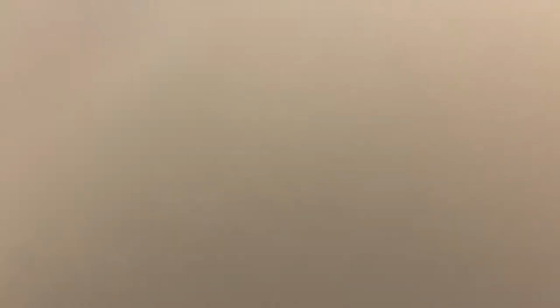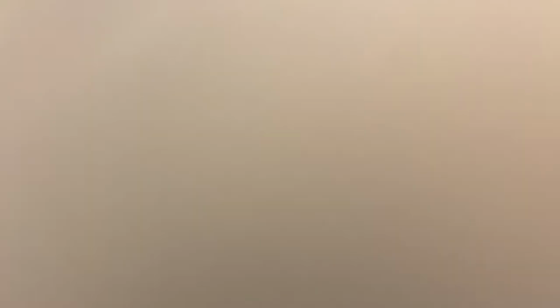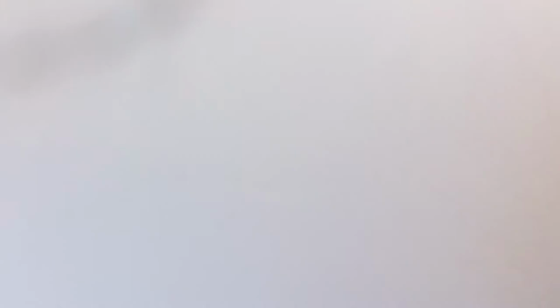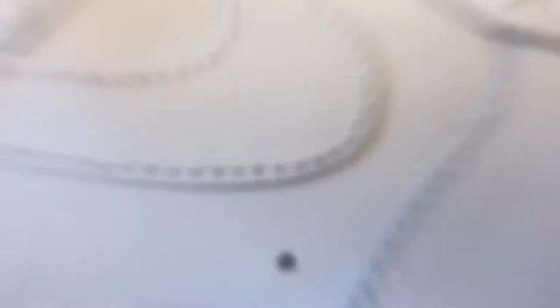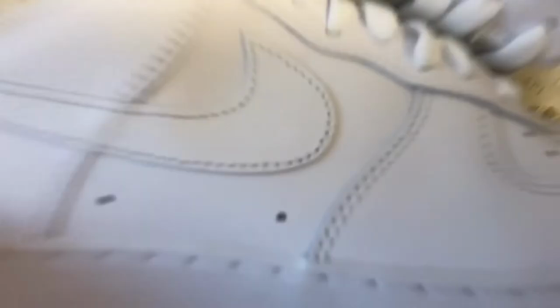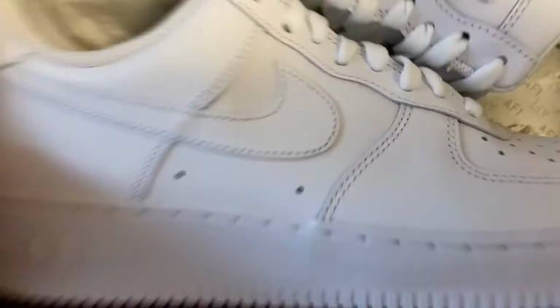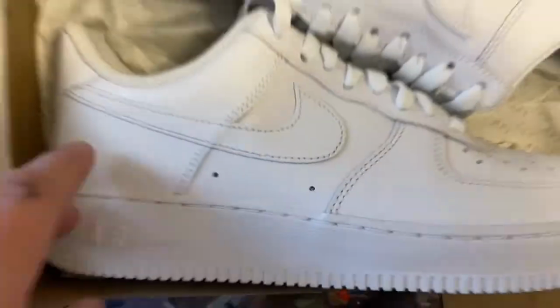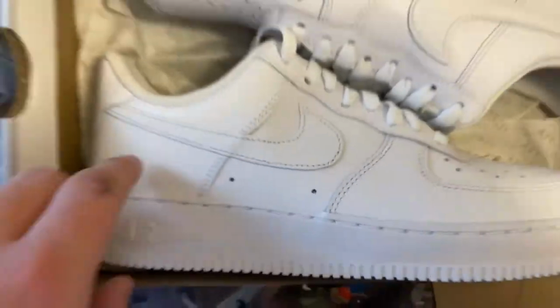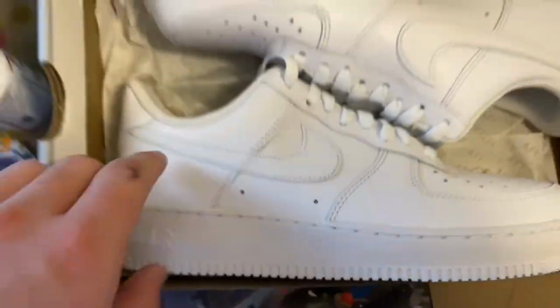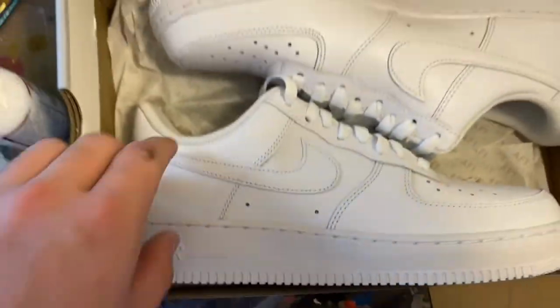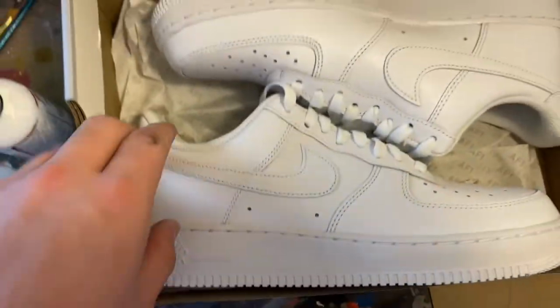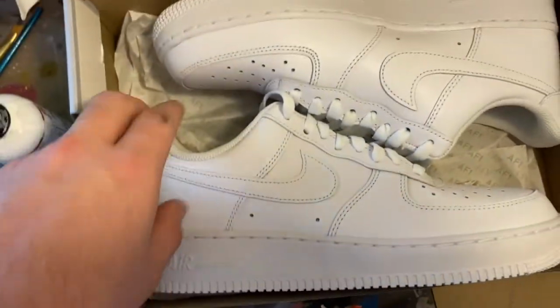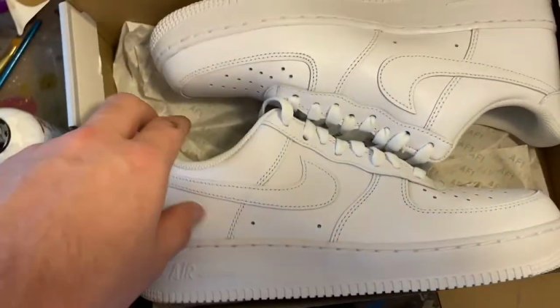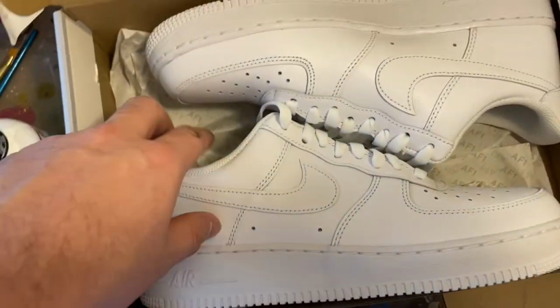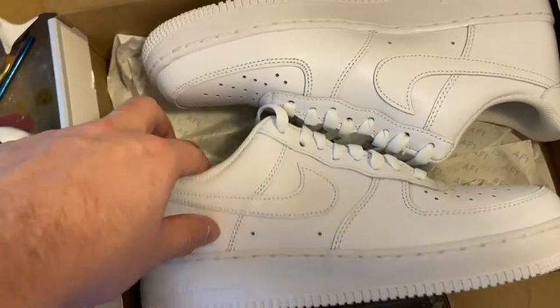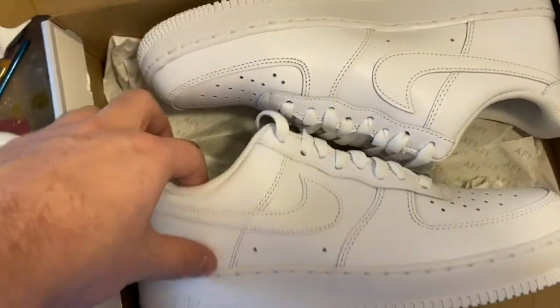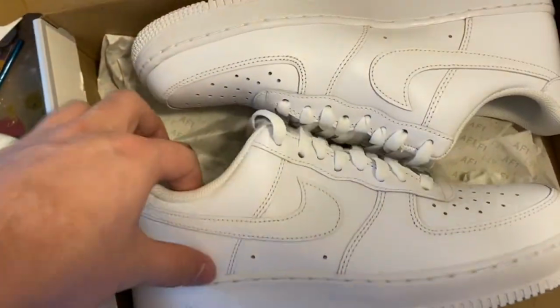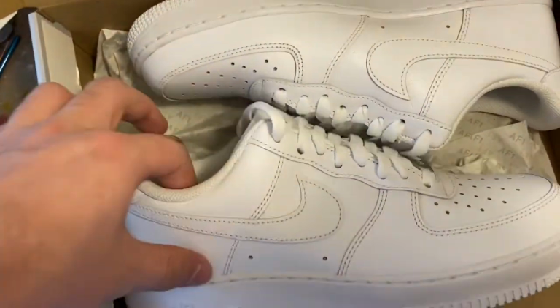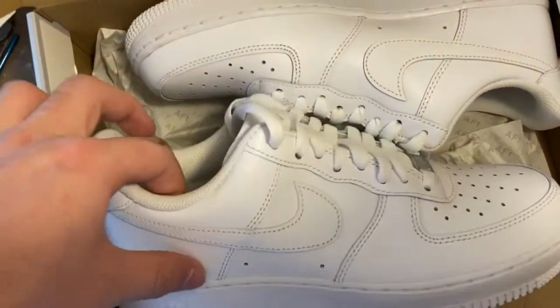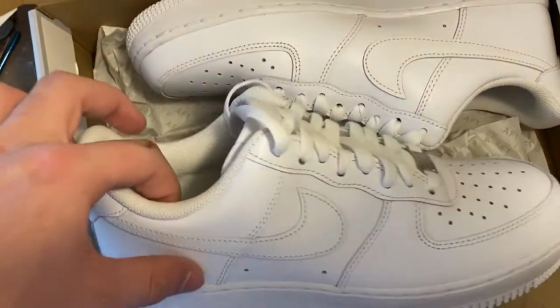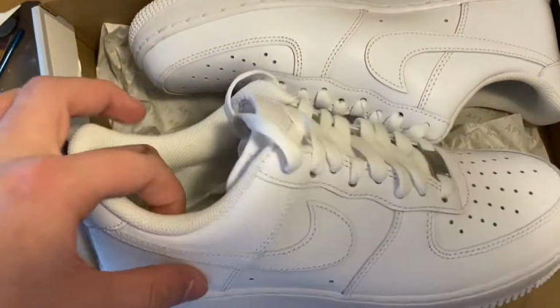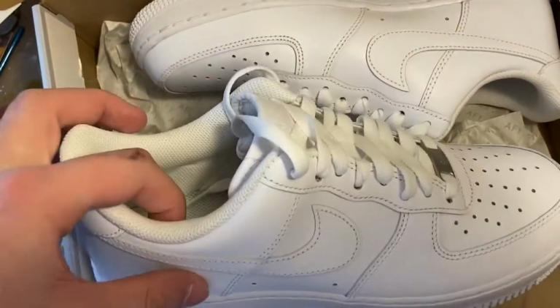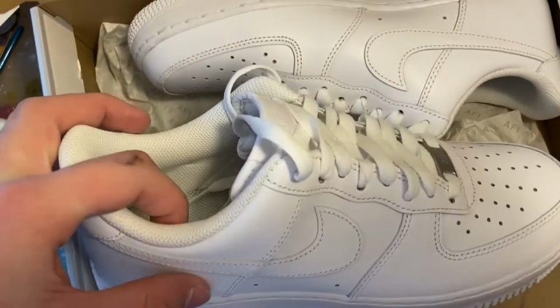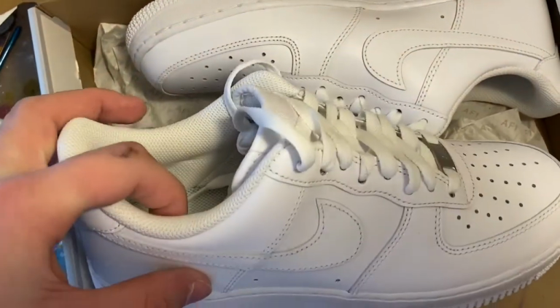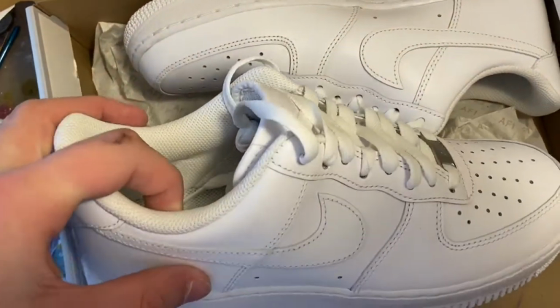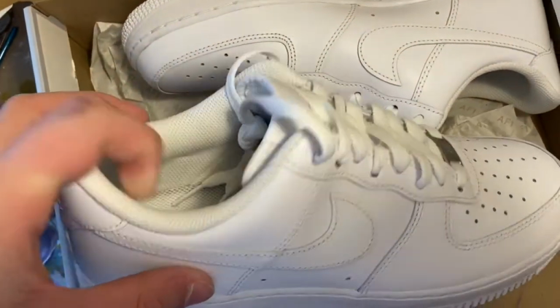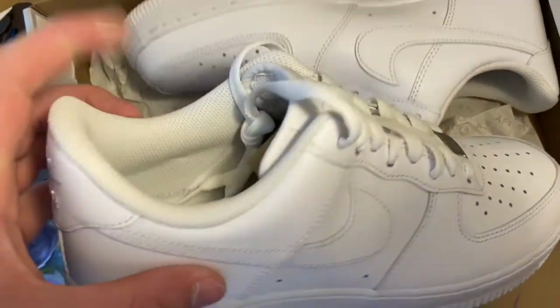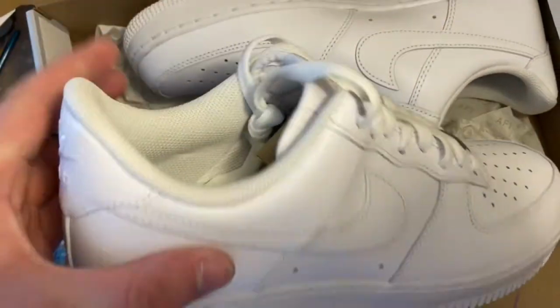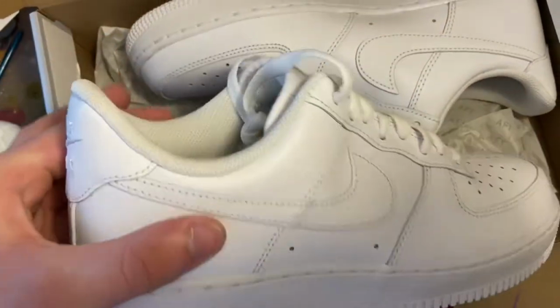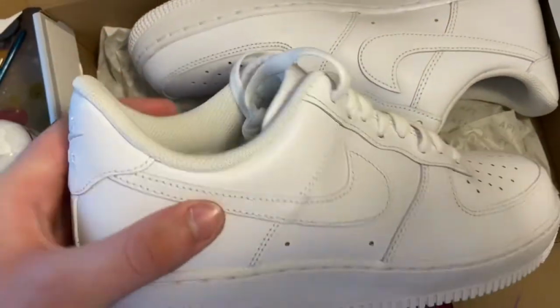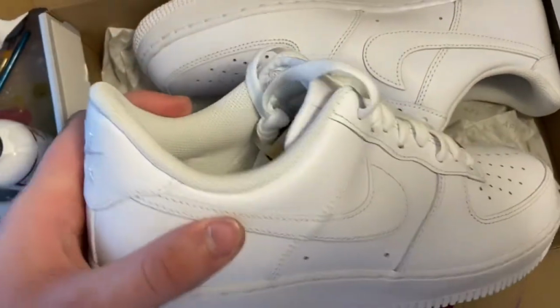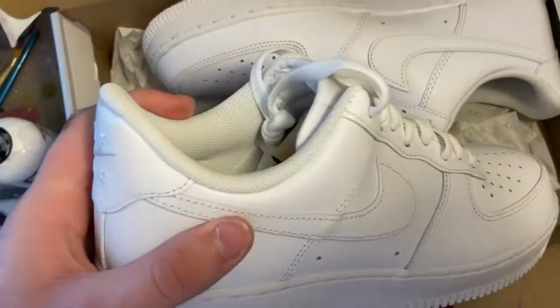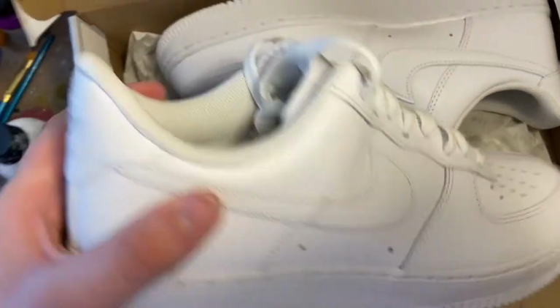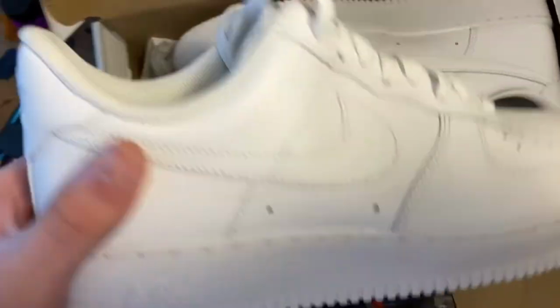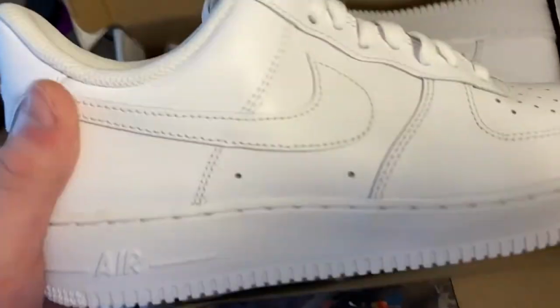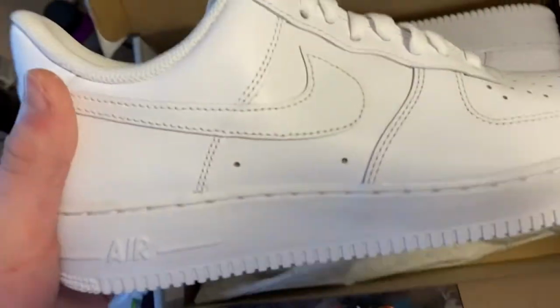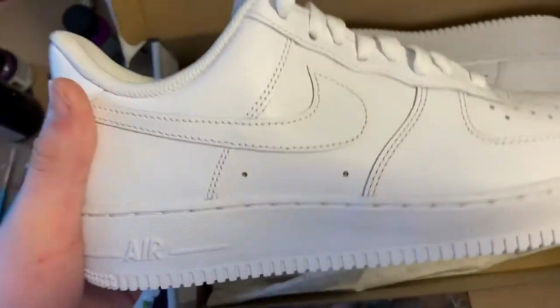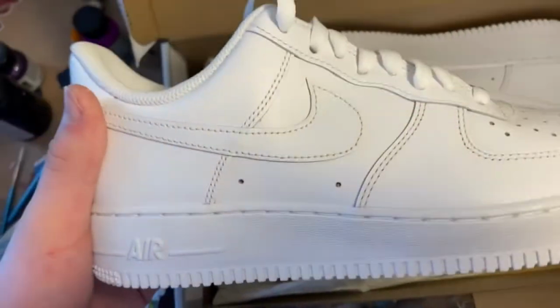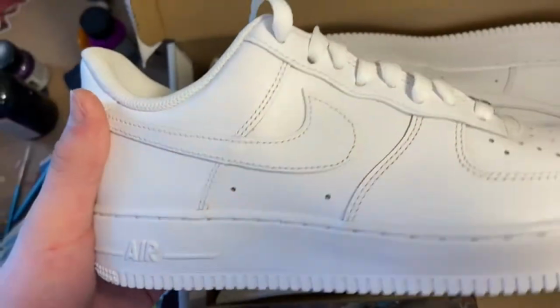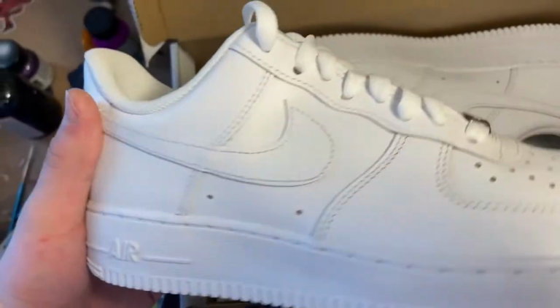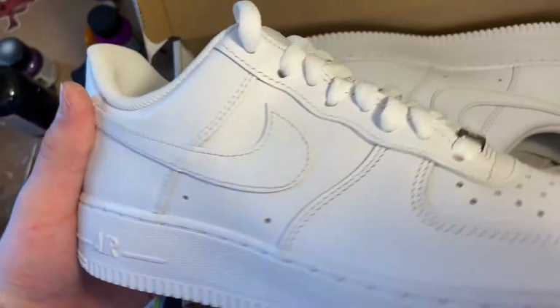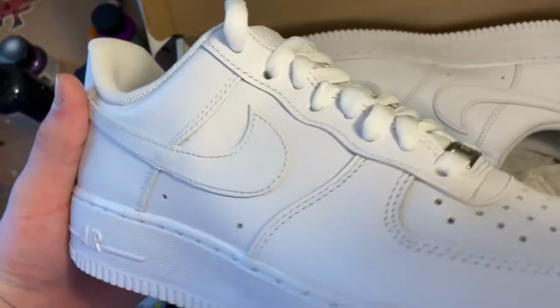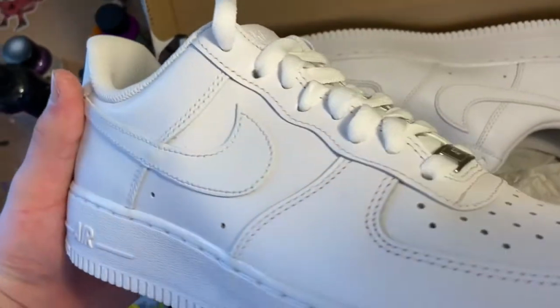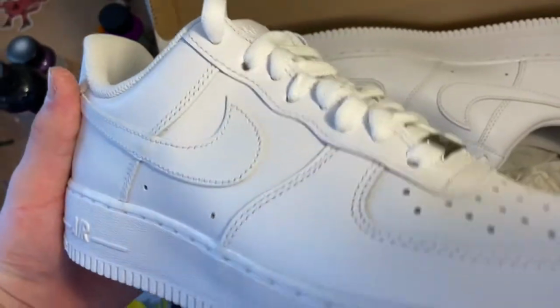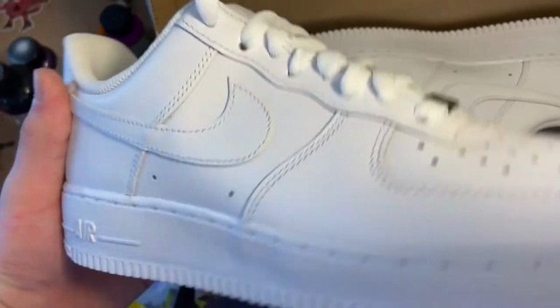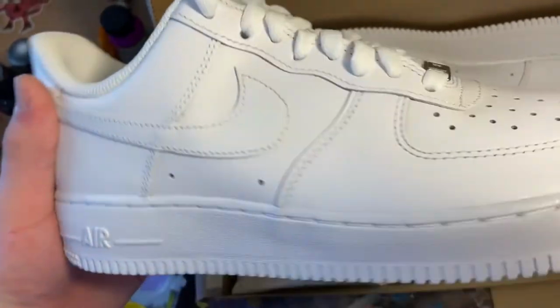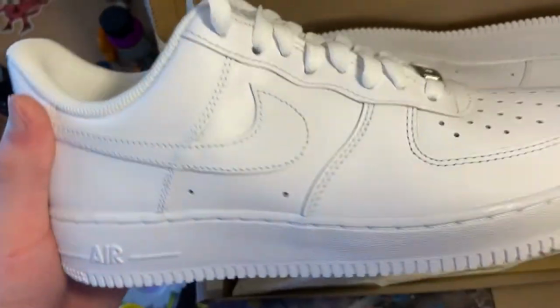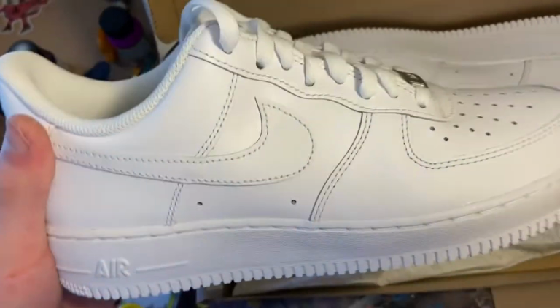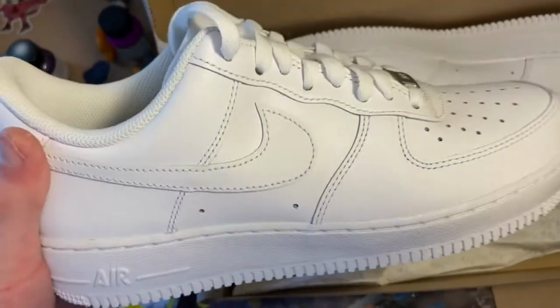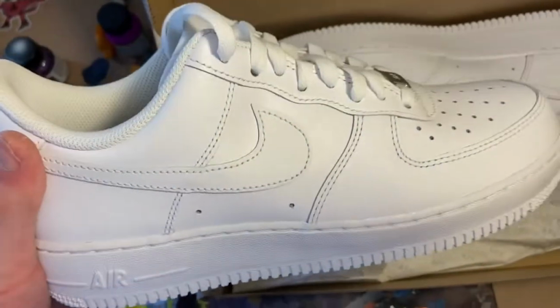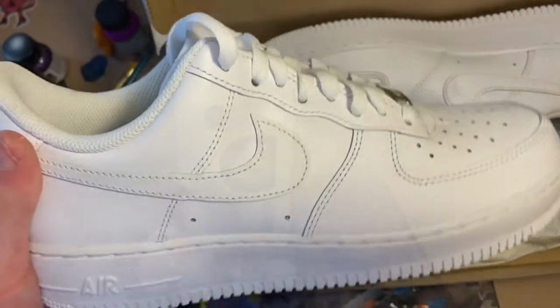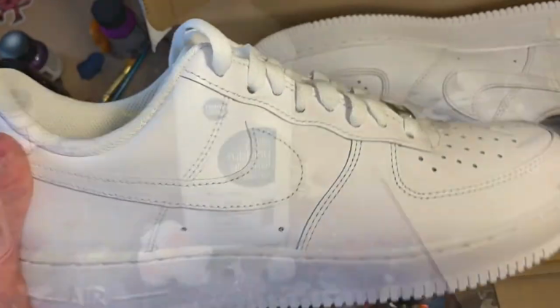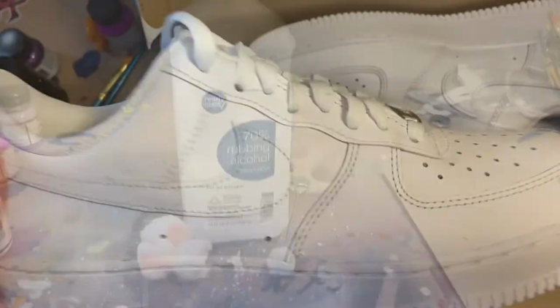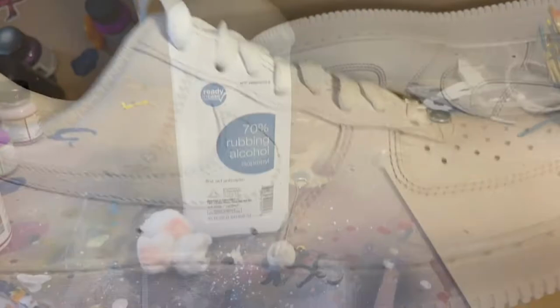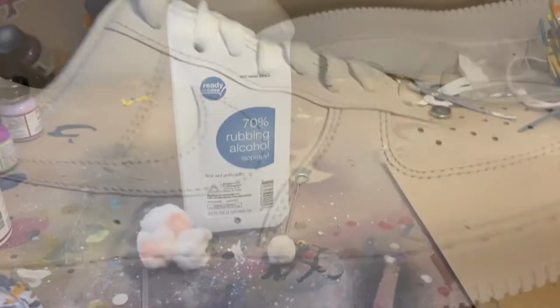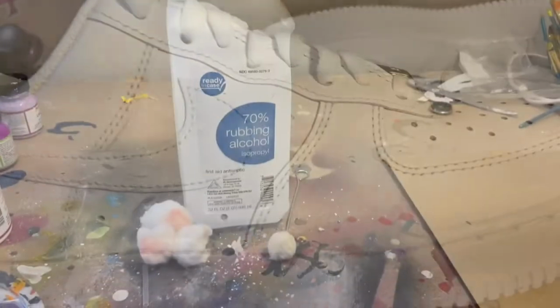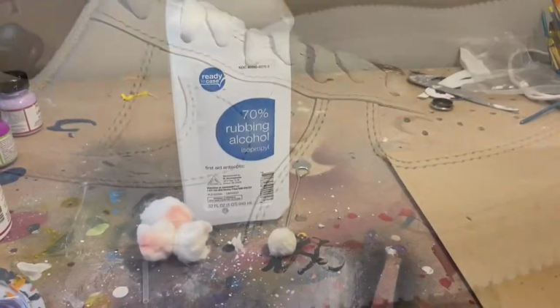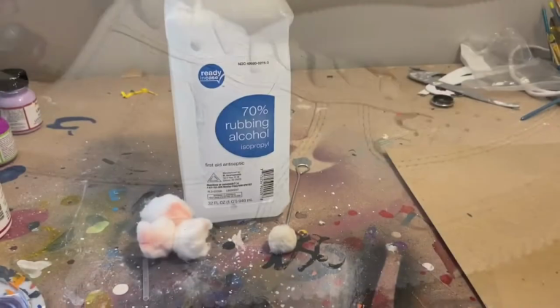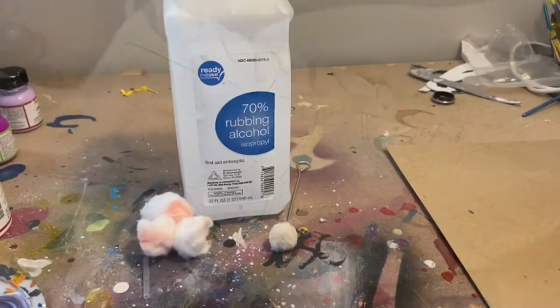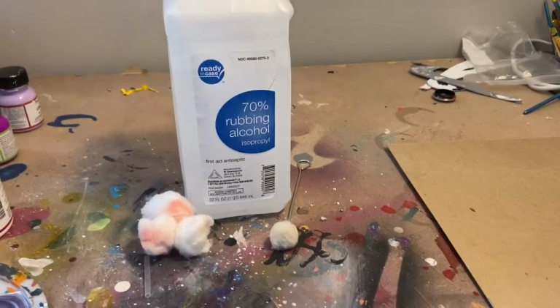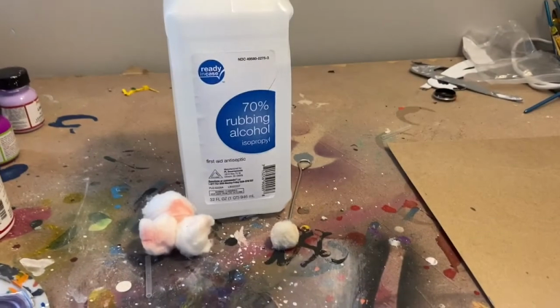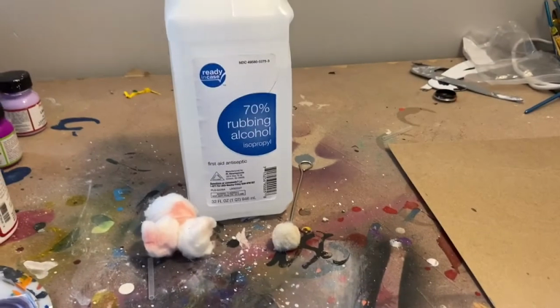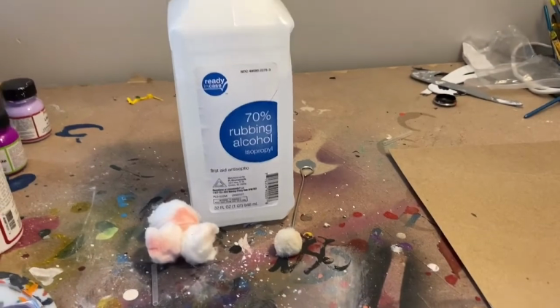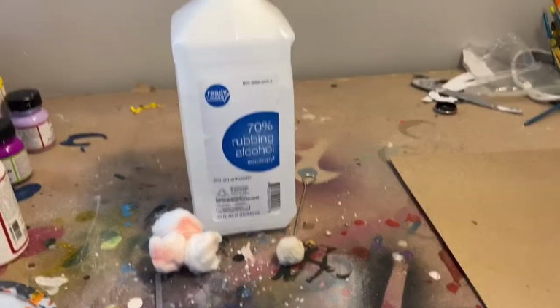What's up YouTube? Michael here from New Style Customs. Today we're going to be making some custom gray cheetah print Air Force Ones.